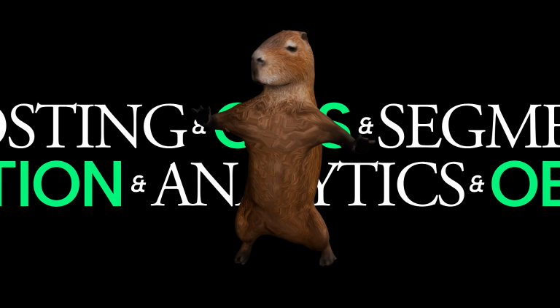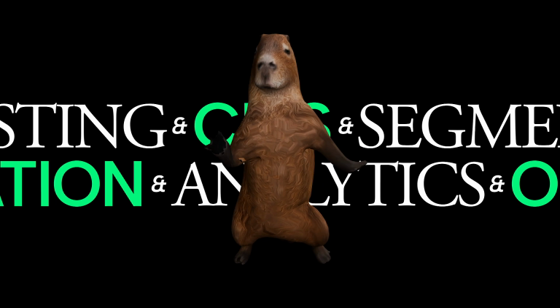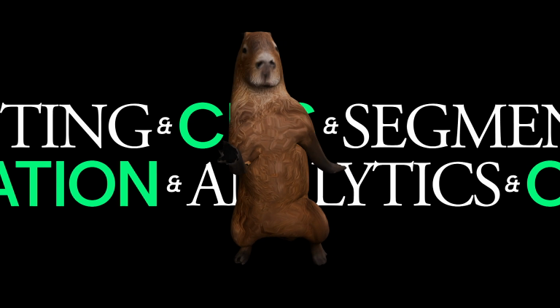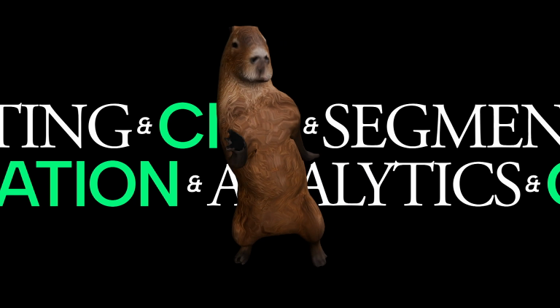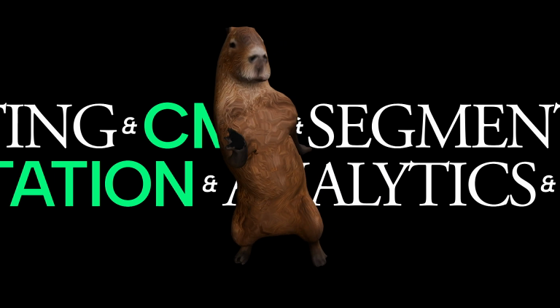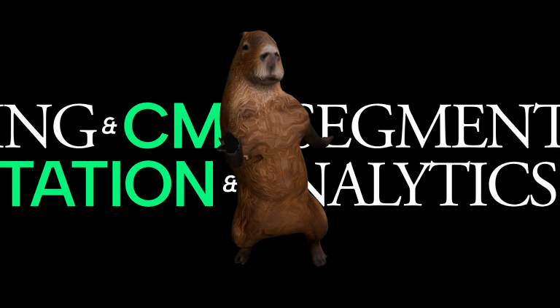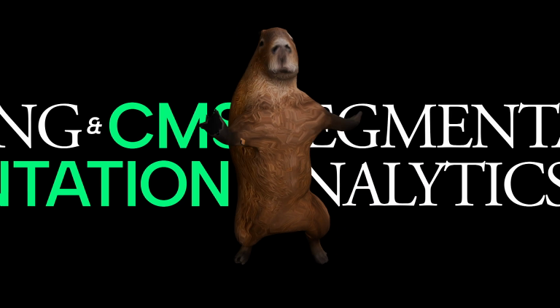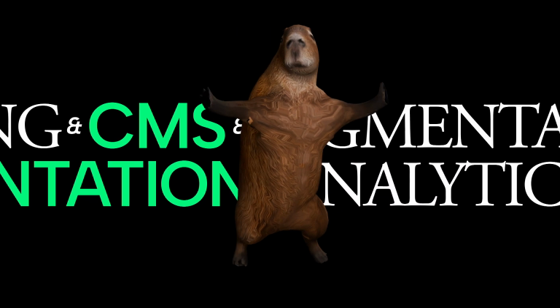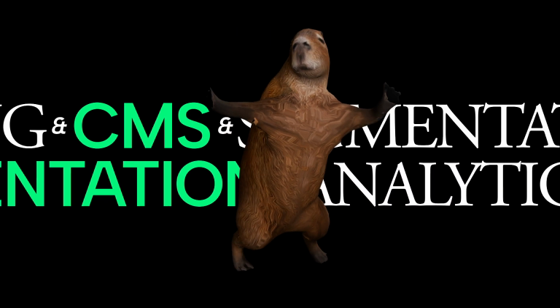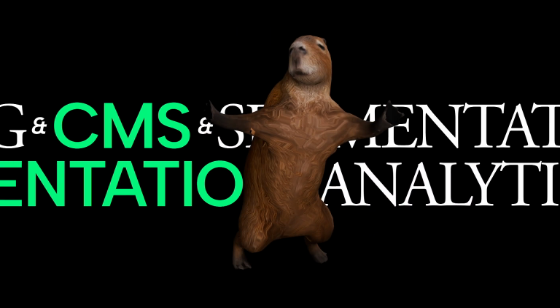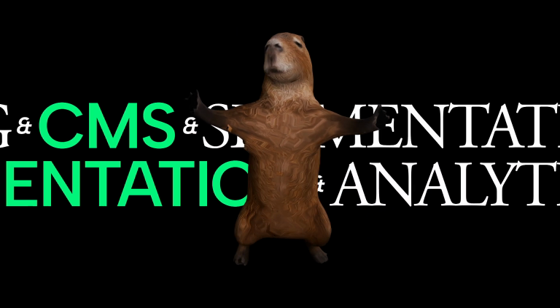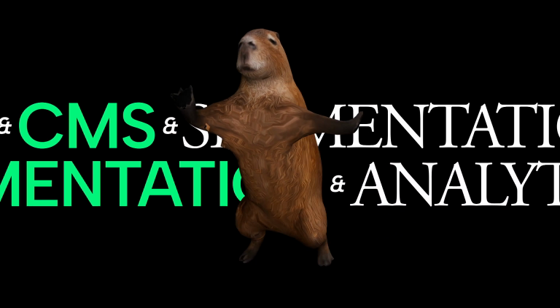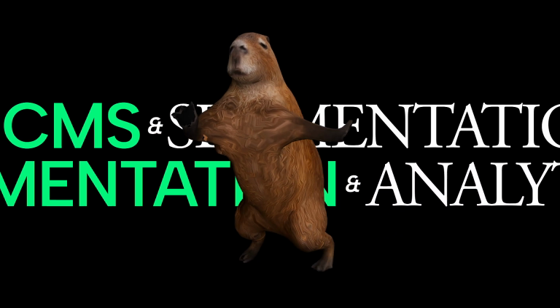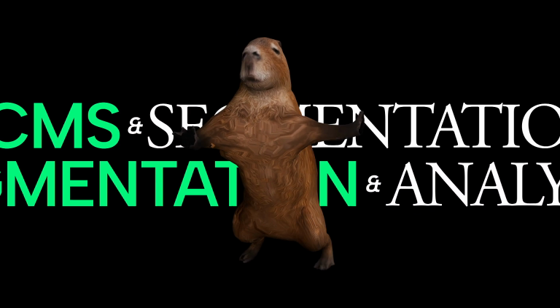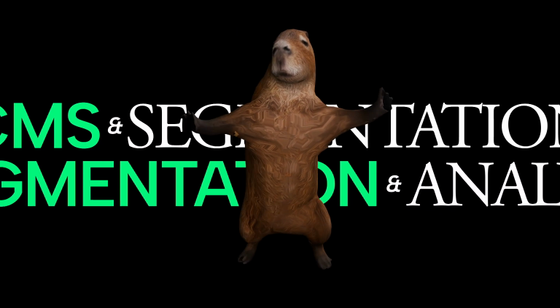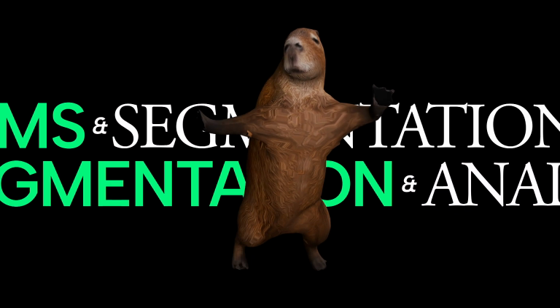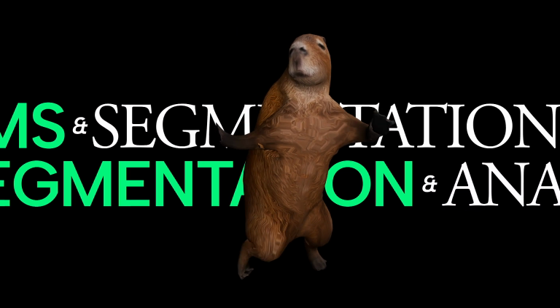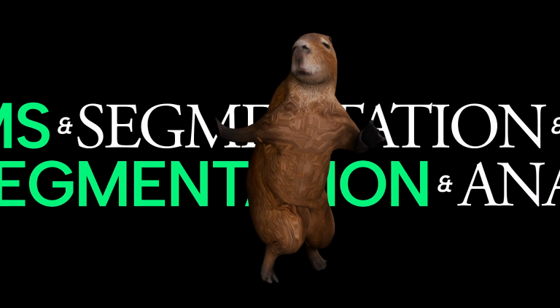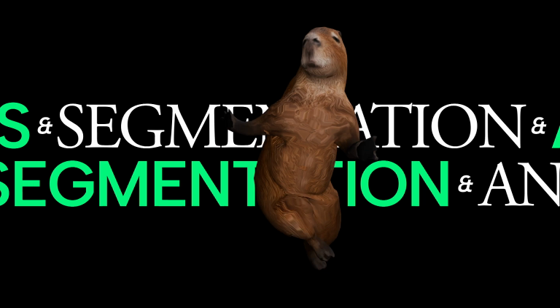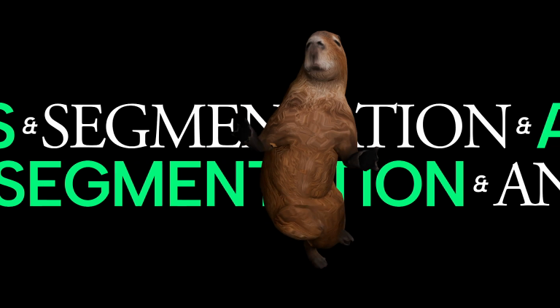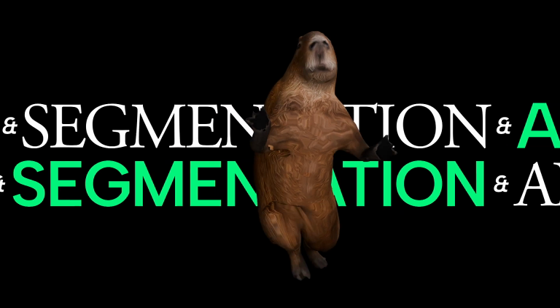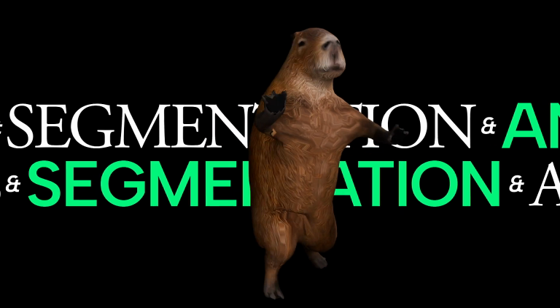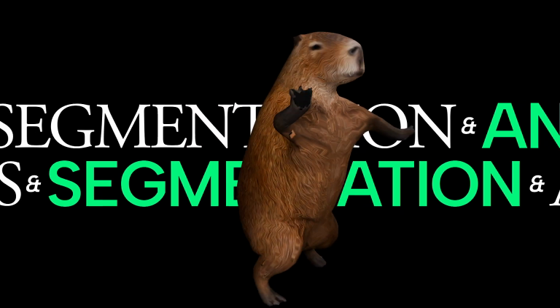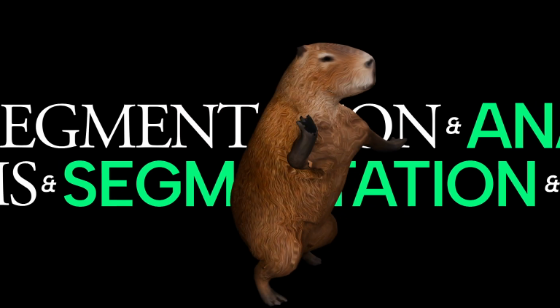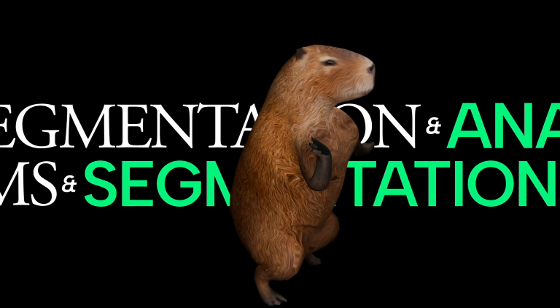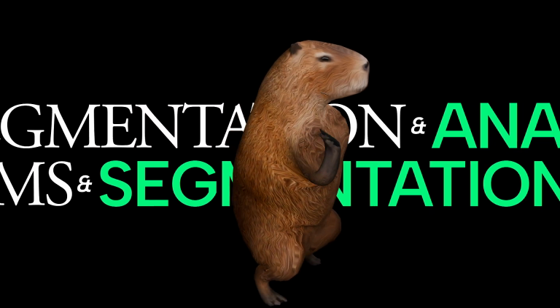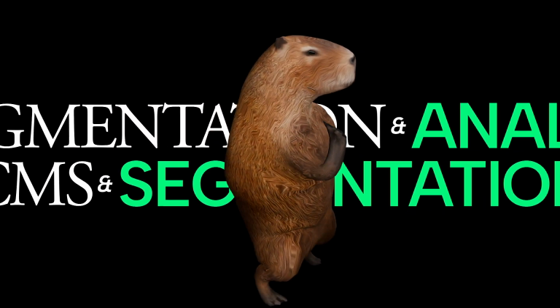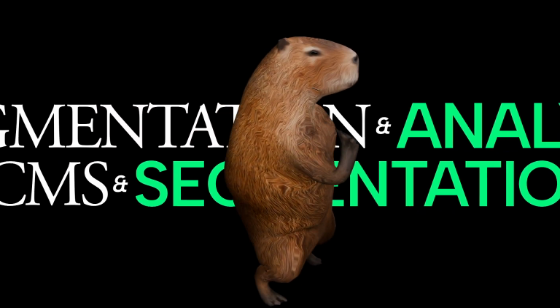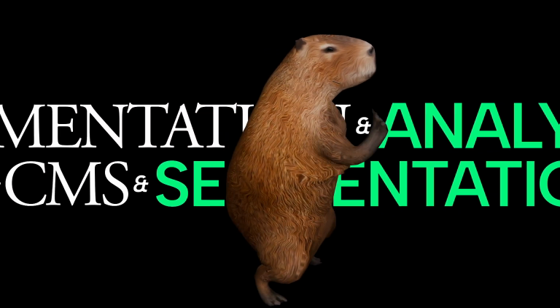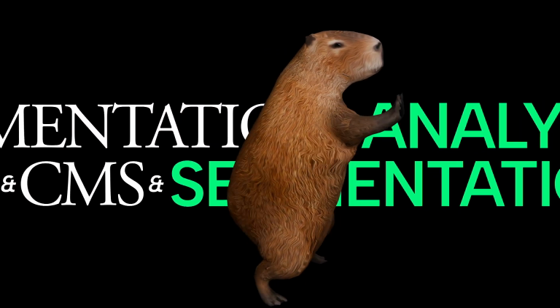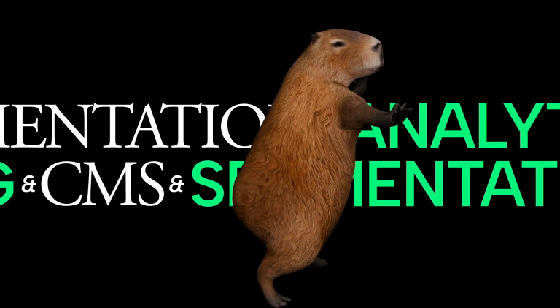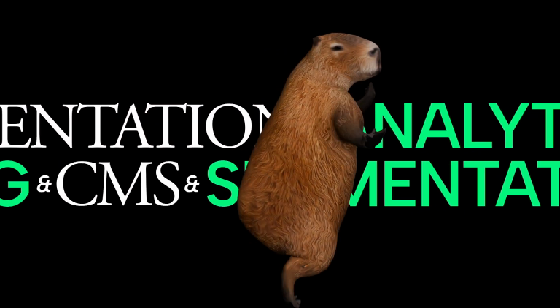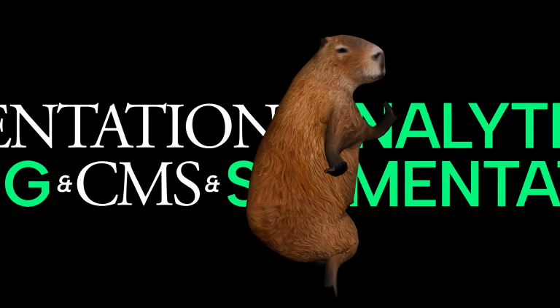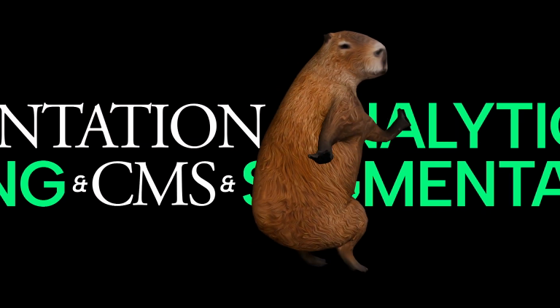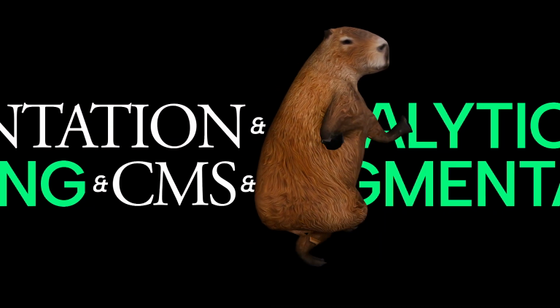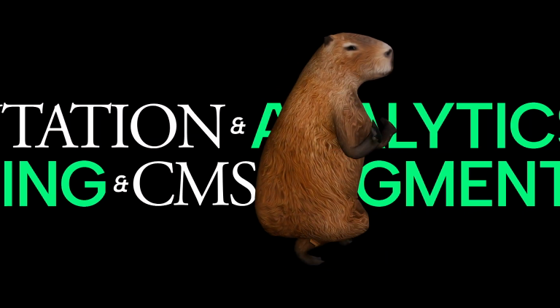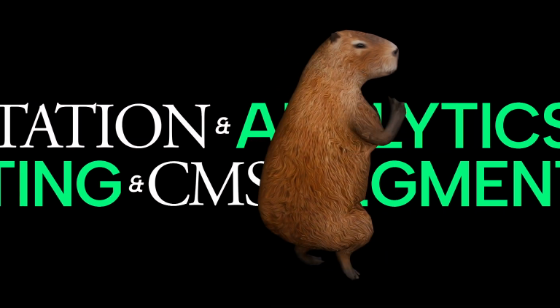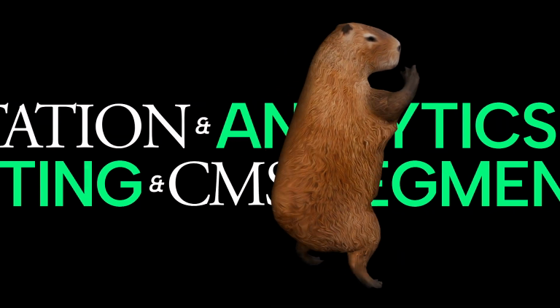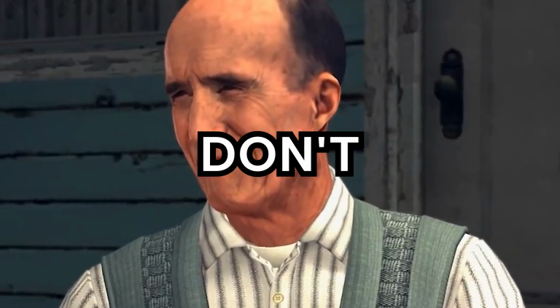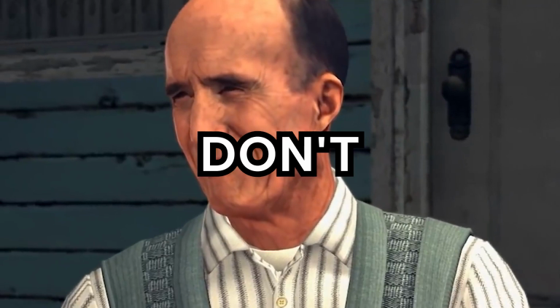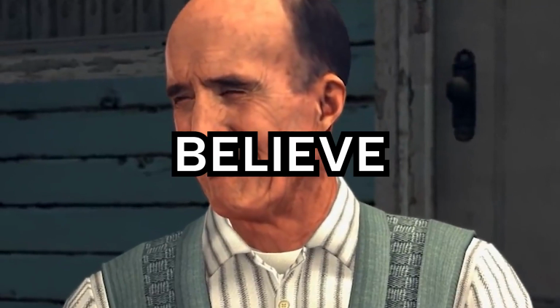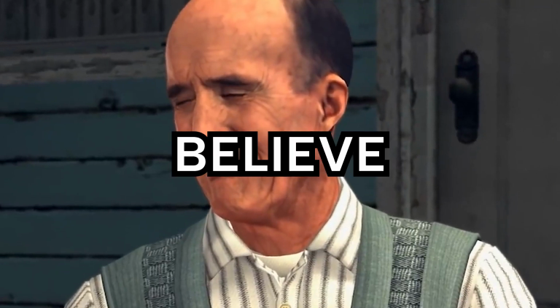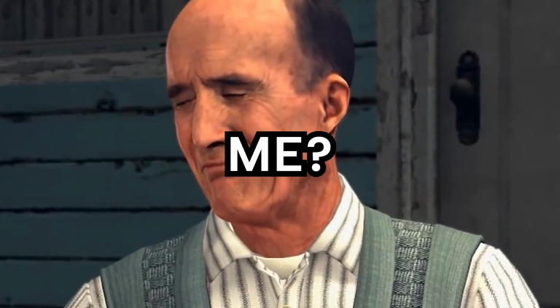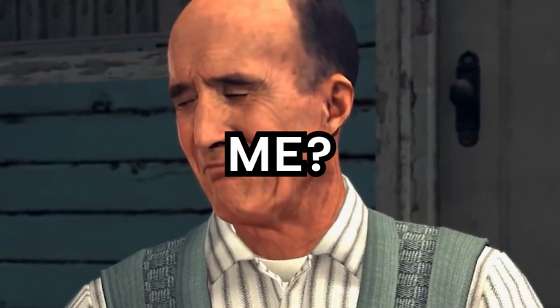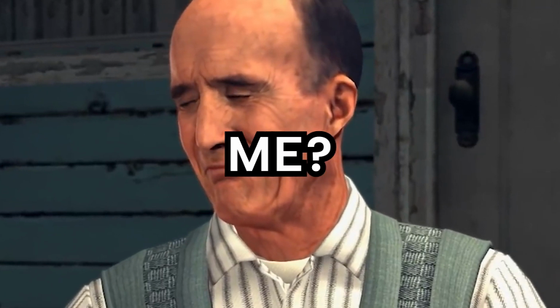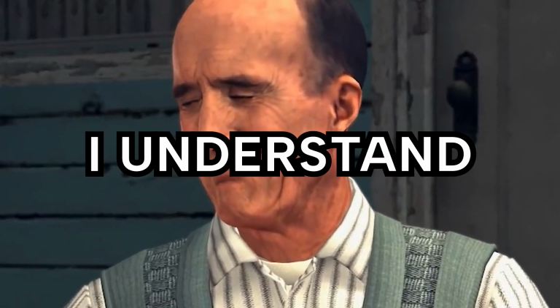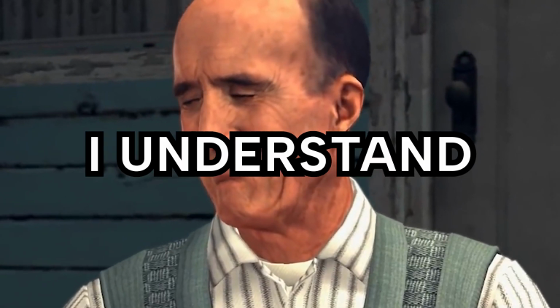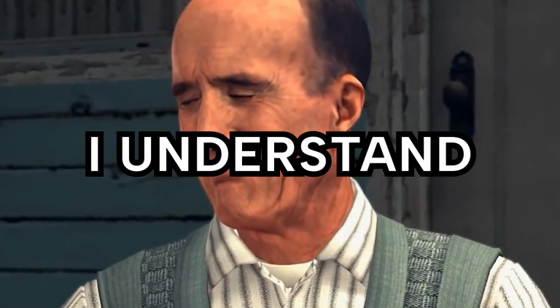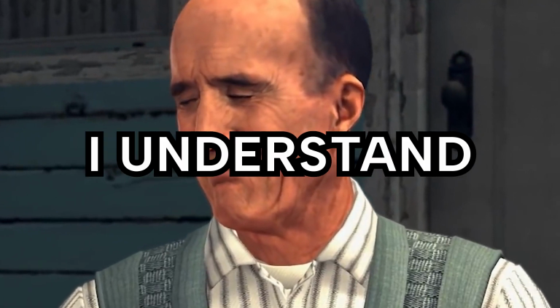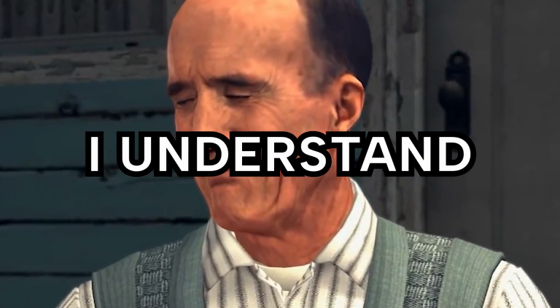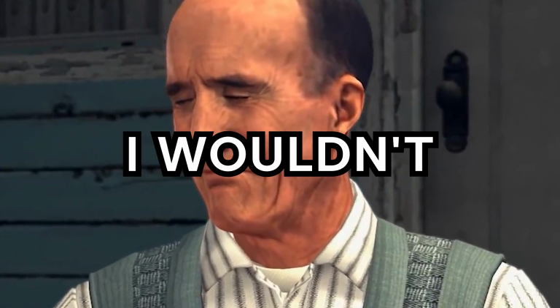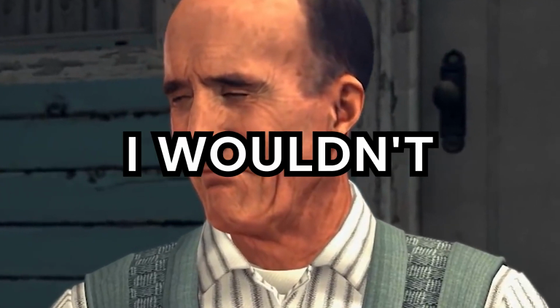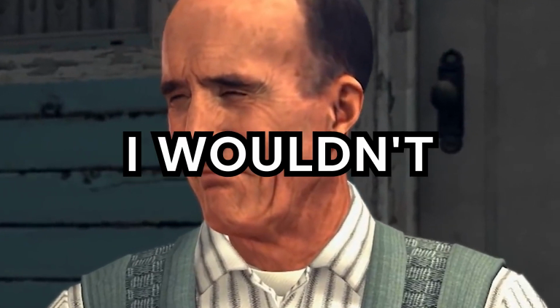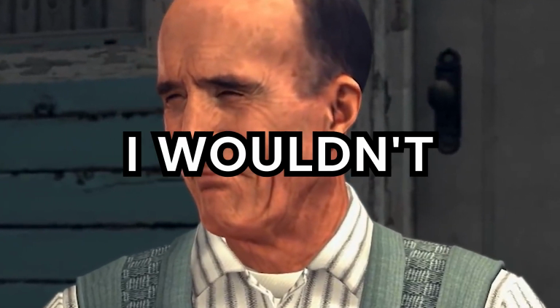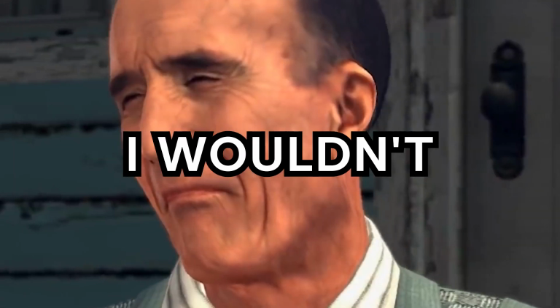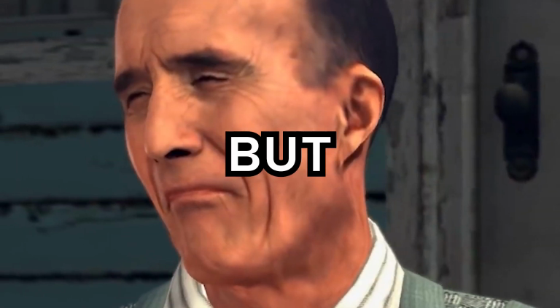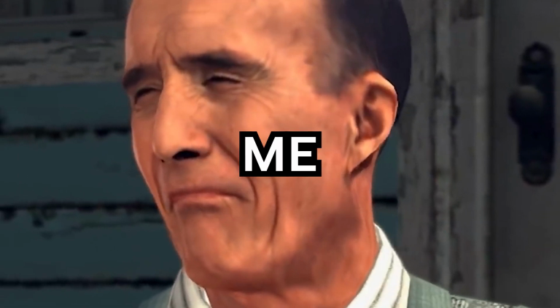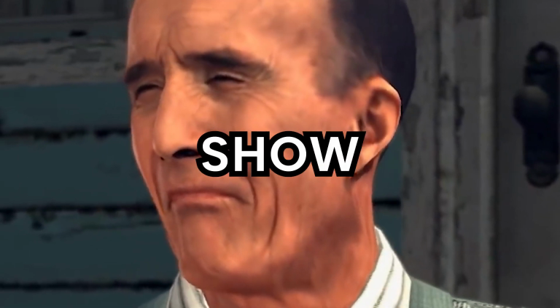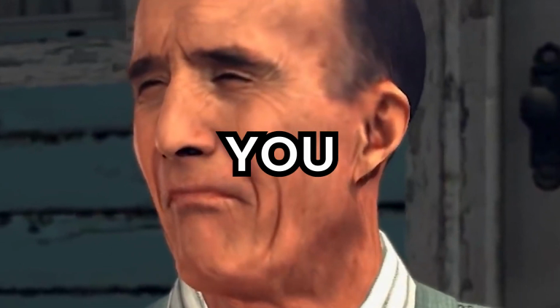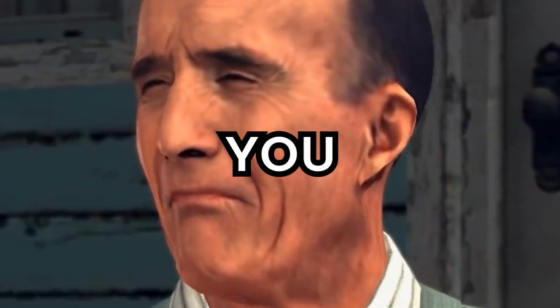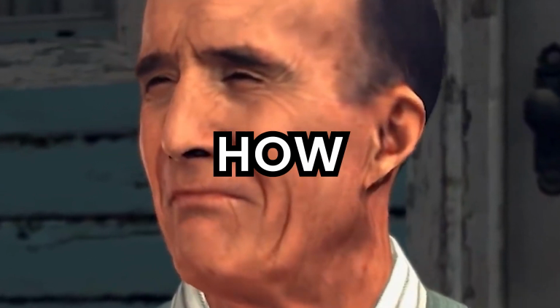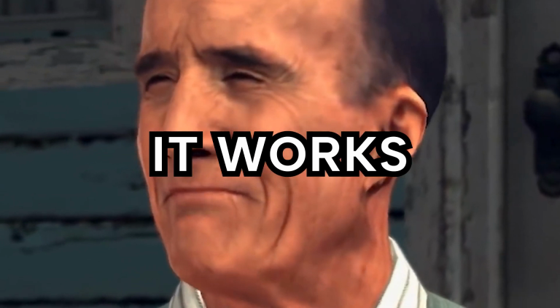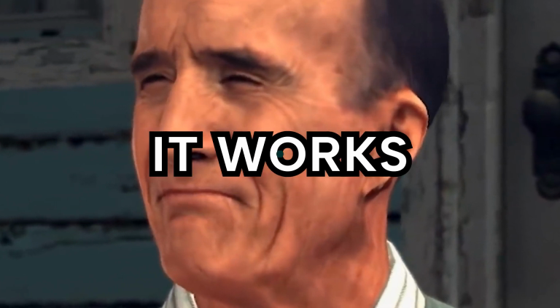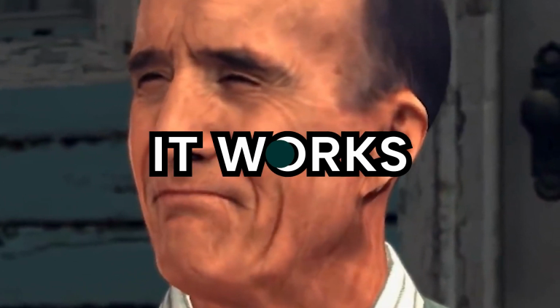CDN, web hosting, headless CMS, segmentation, analytics, observability. Don't believe me? I understand — I wouldn't. But let me show you how it works.